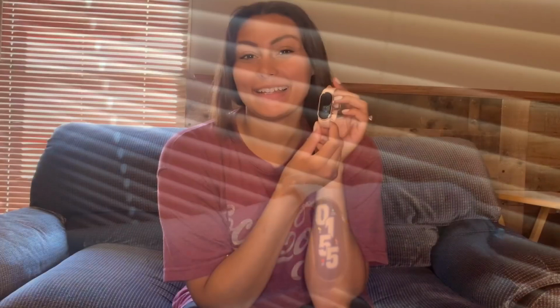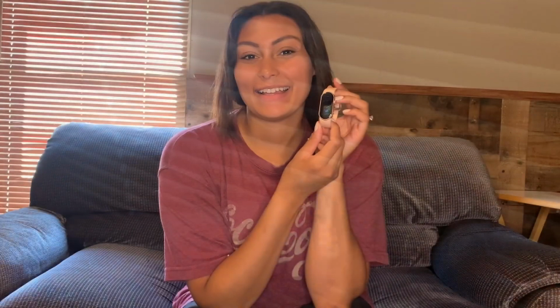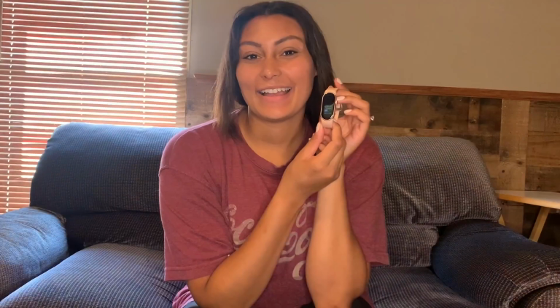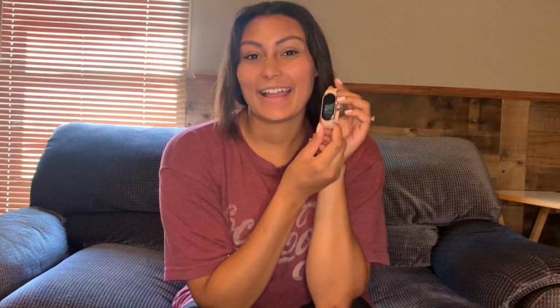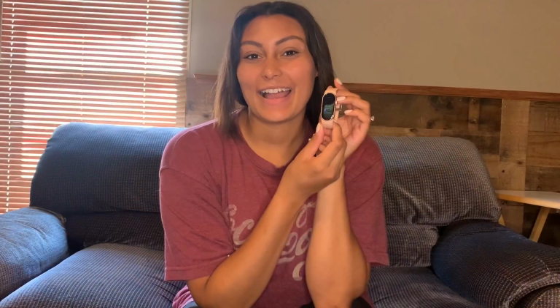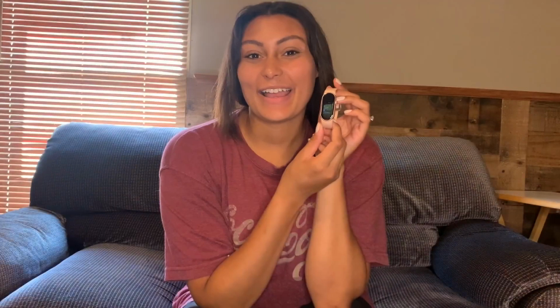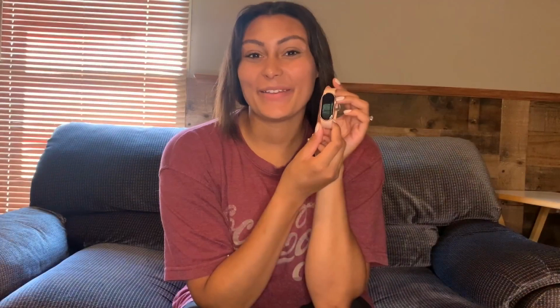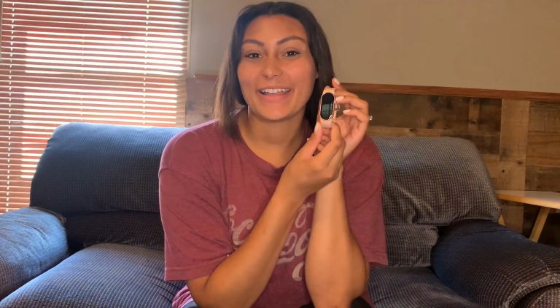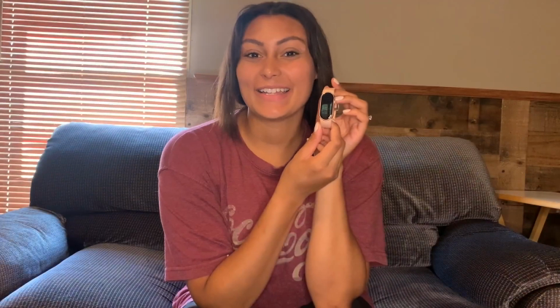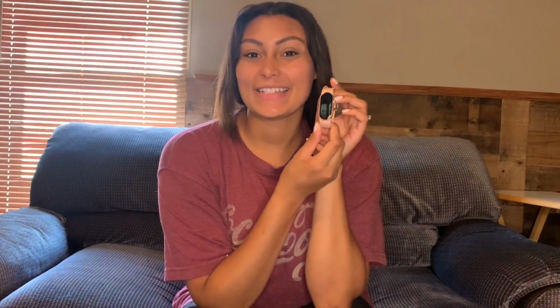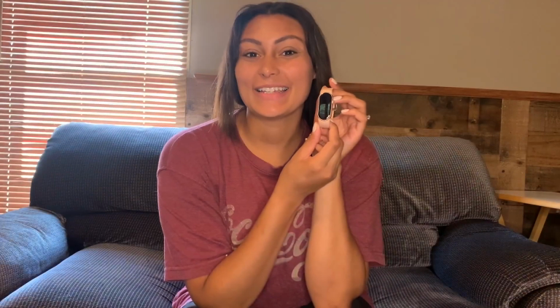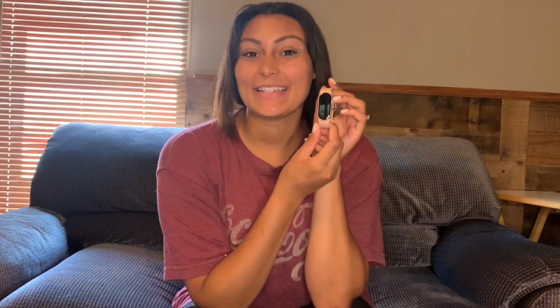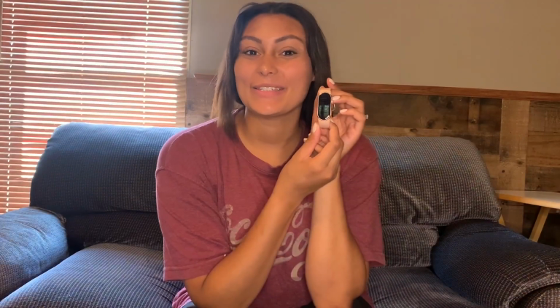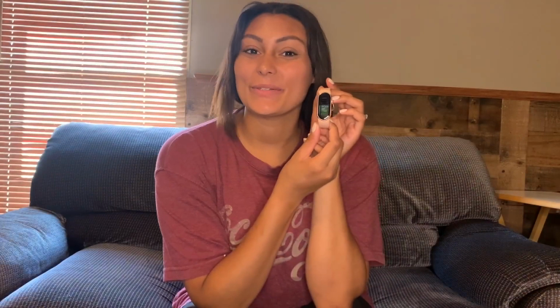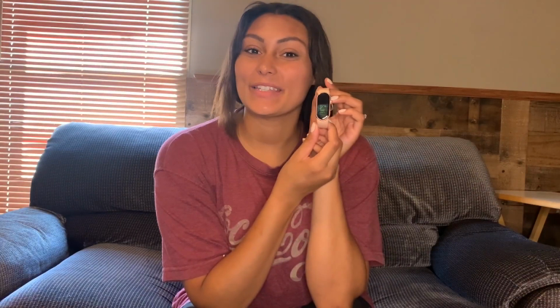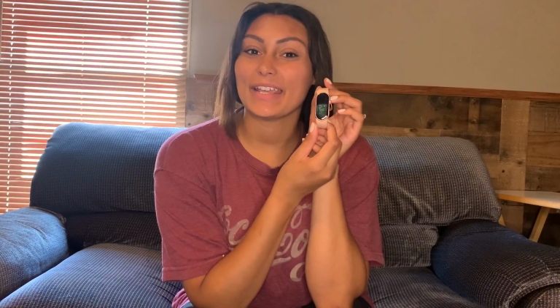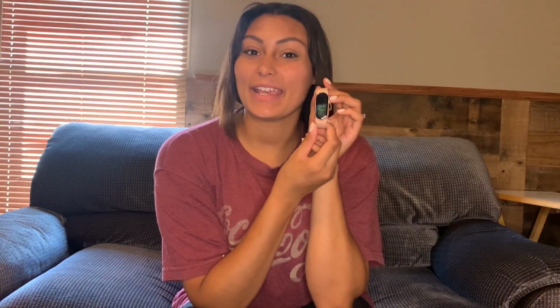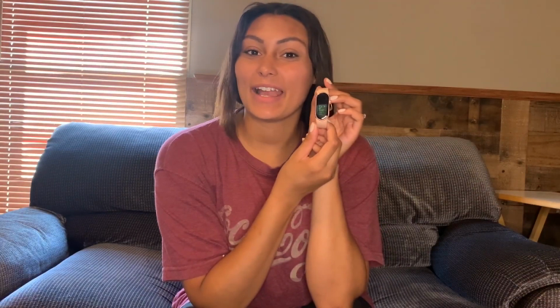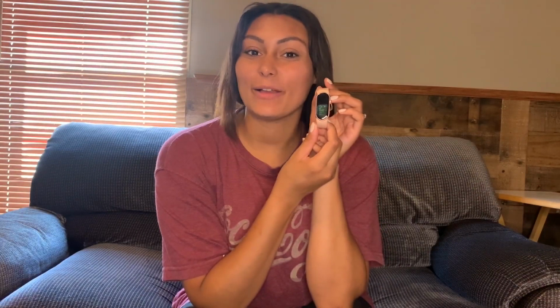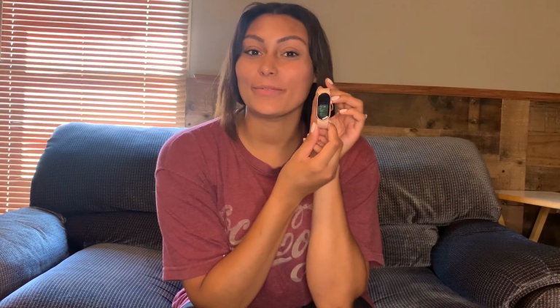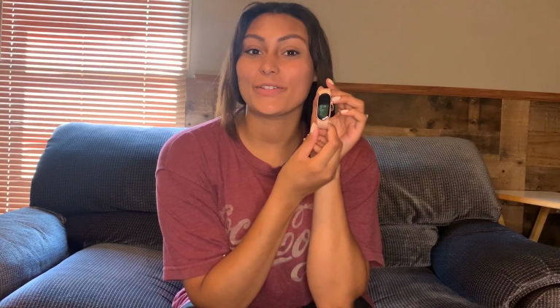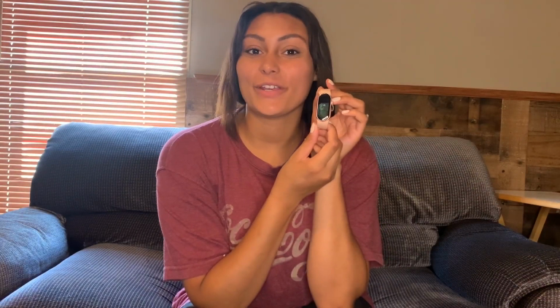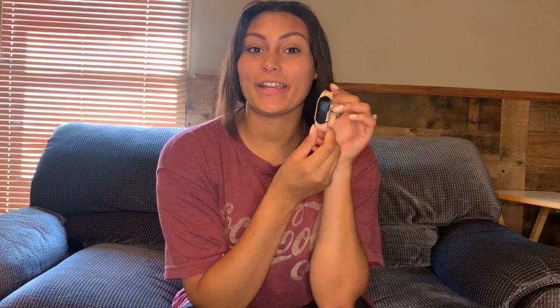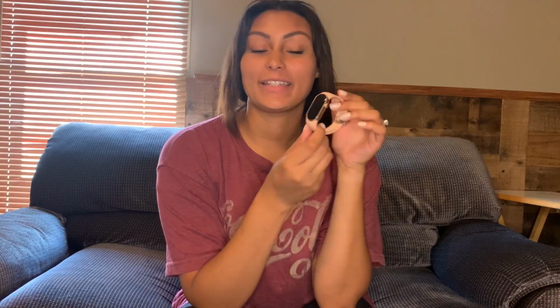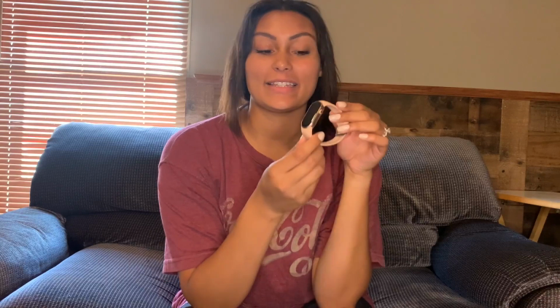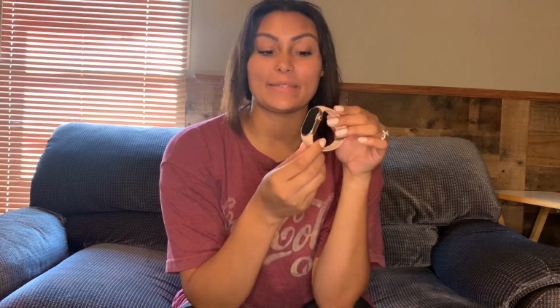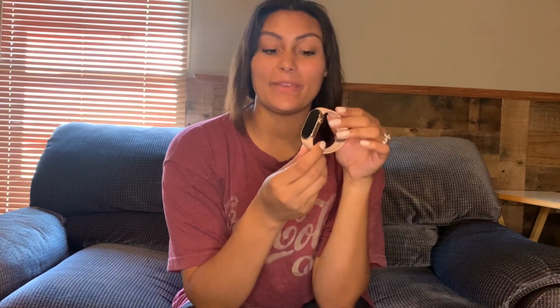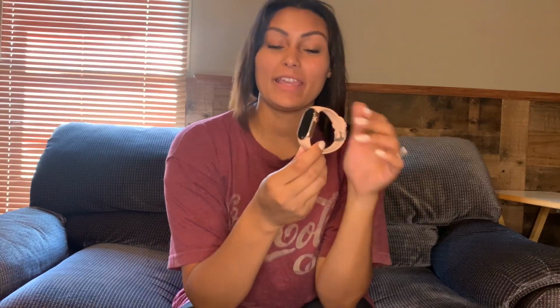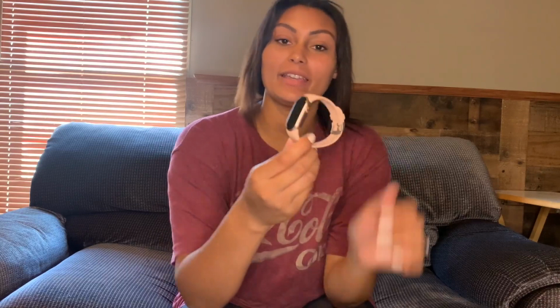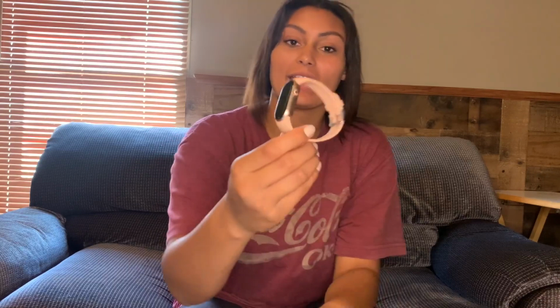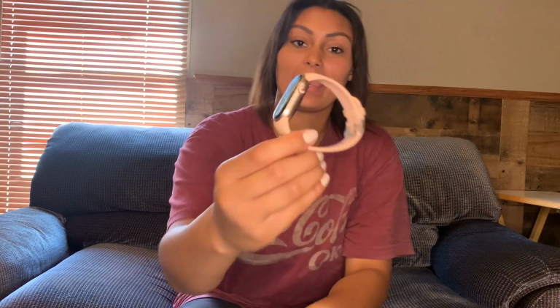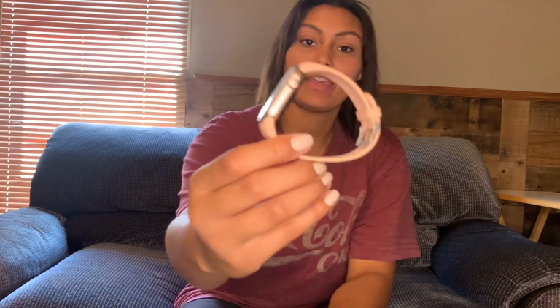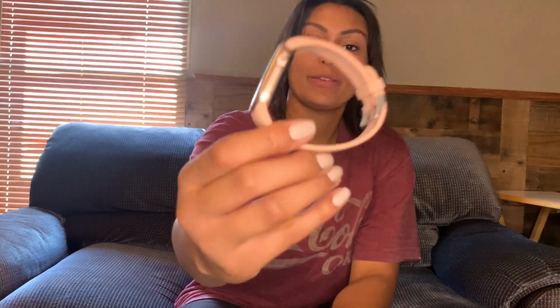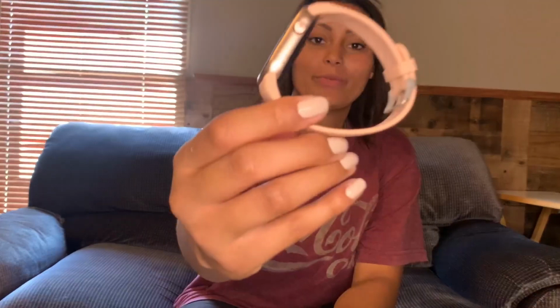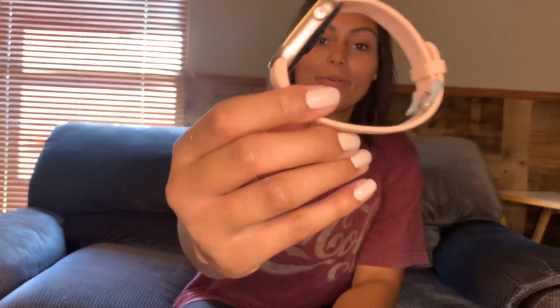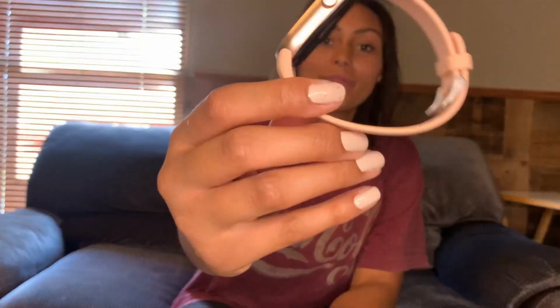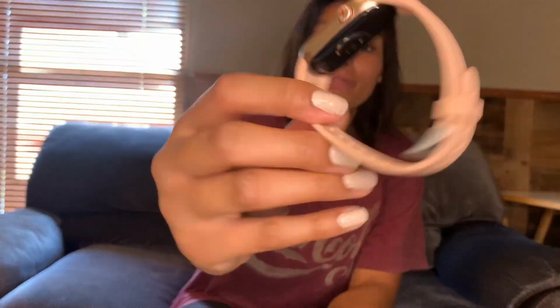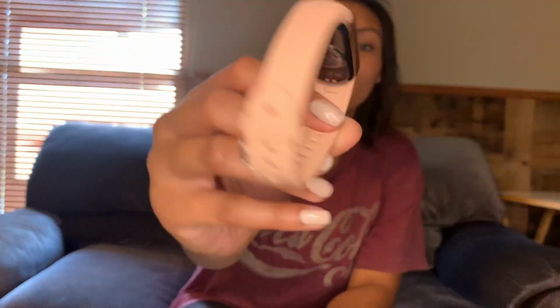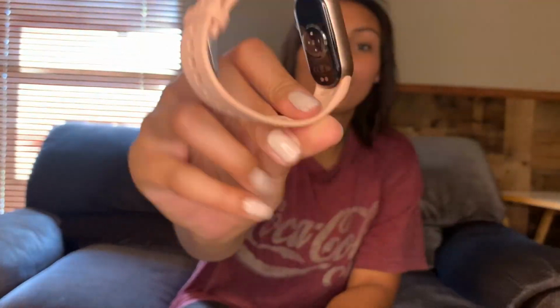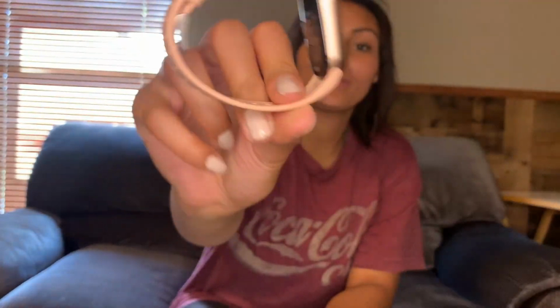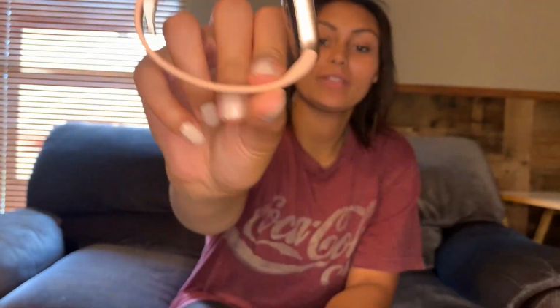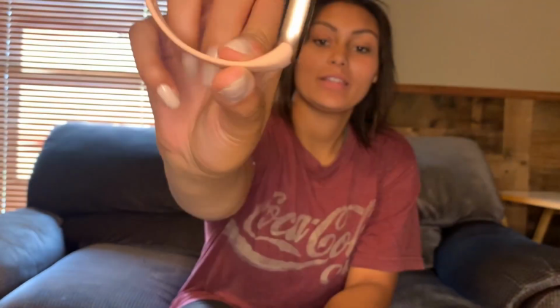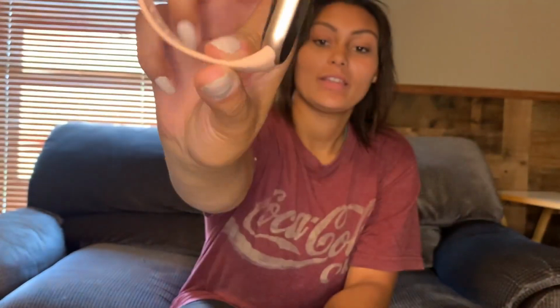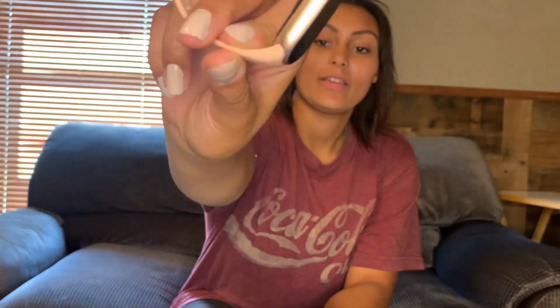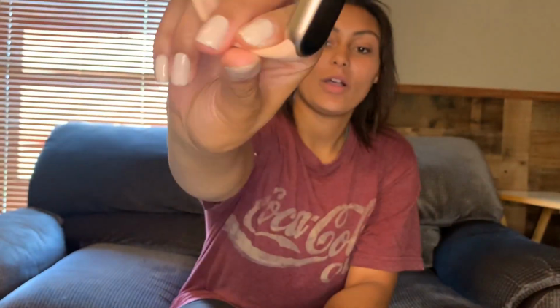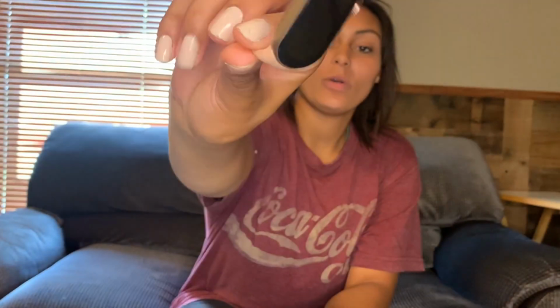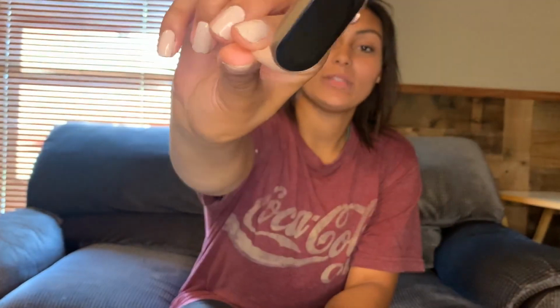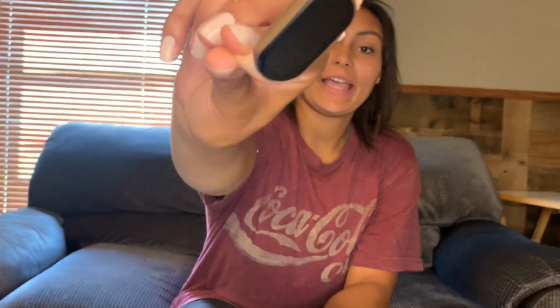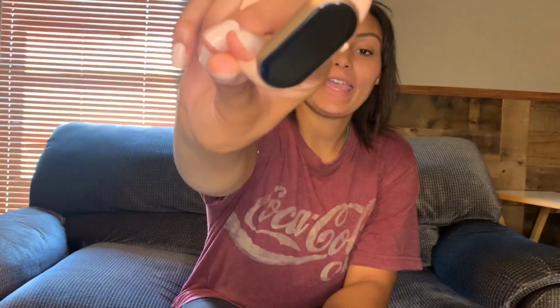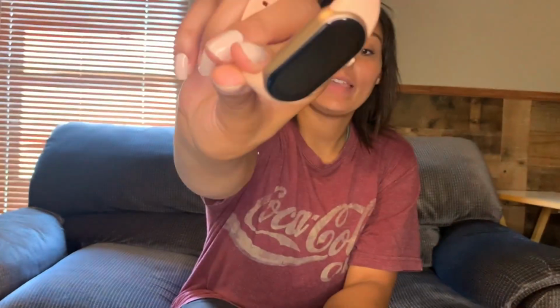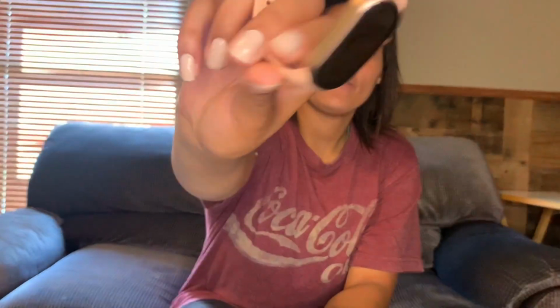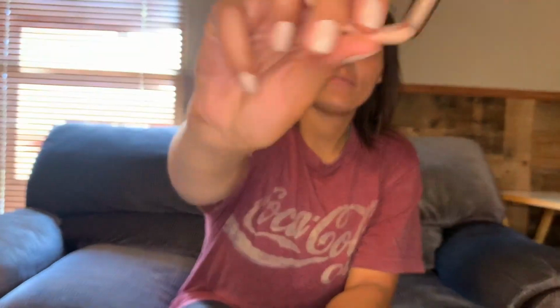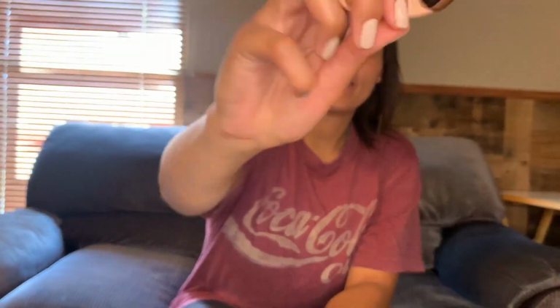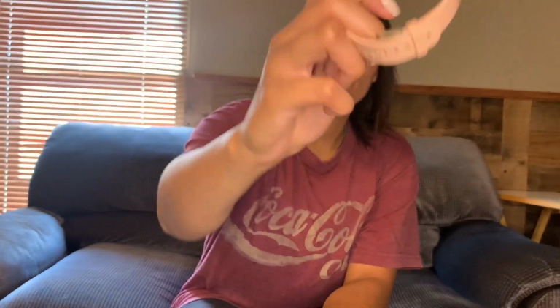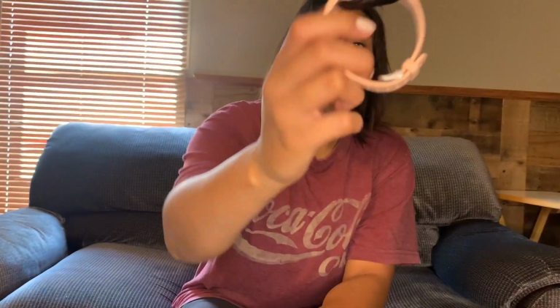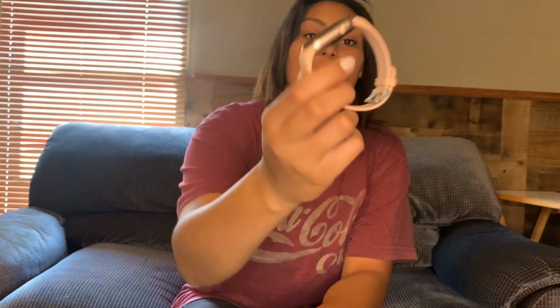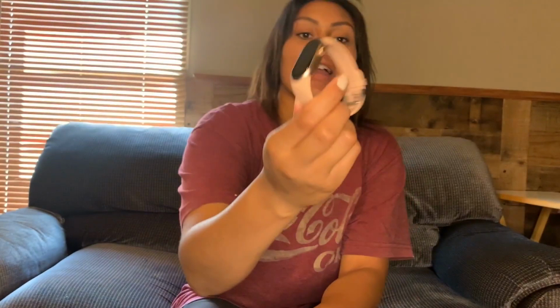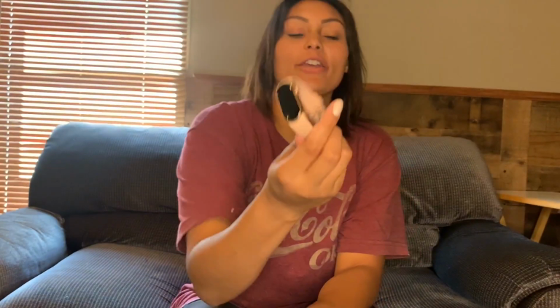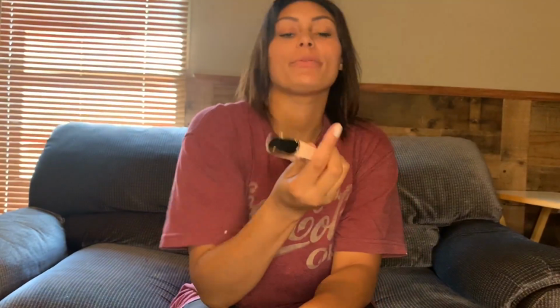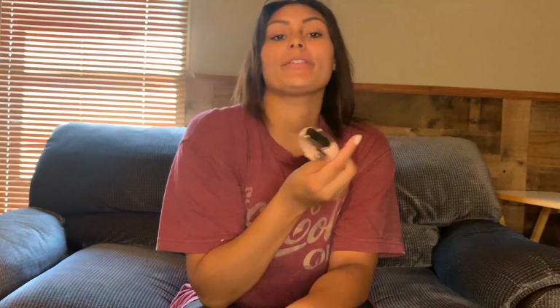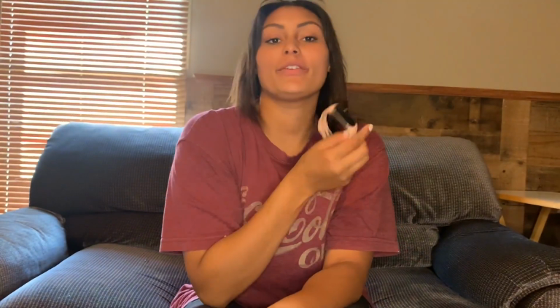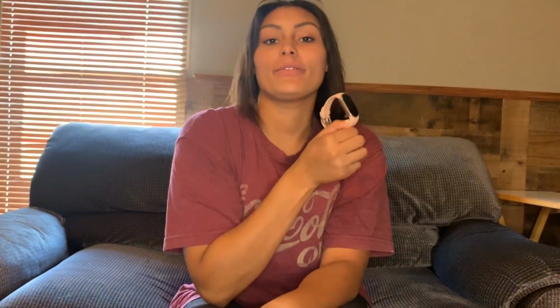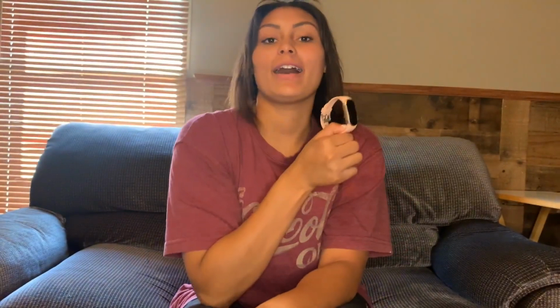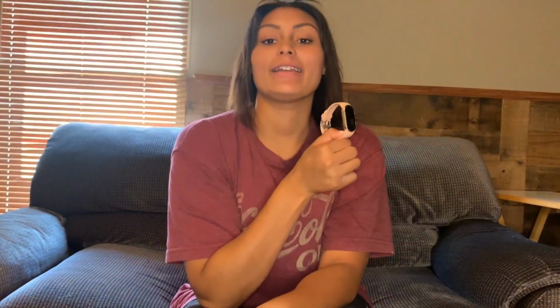Hi you guys, so today I'll be sharing this pink and rose gold Olay fitness tracker with you guys.